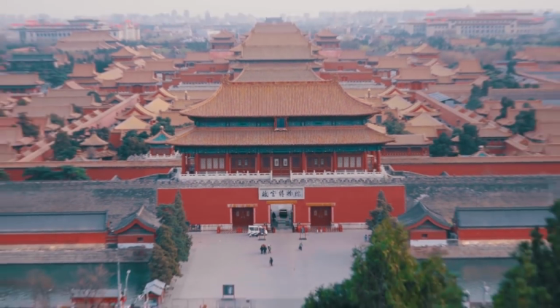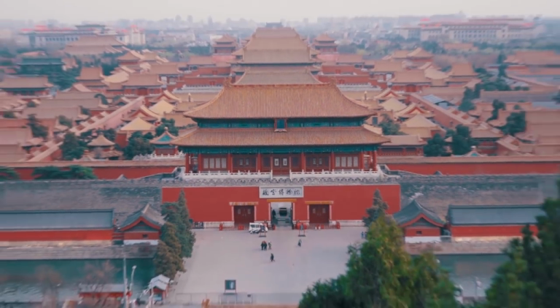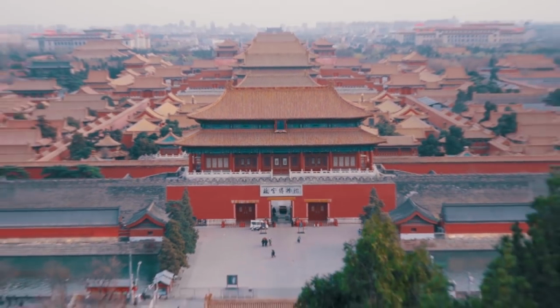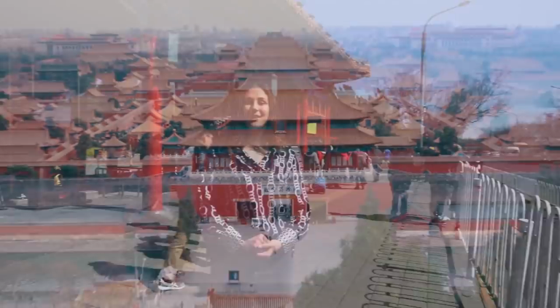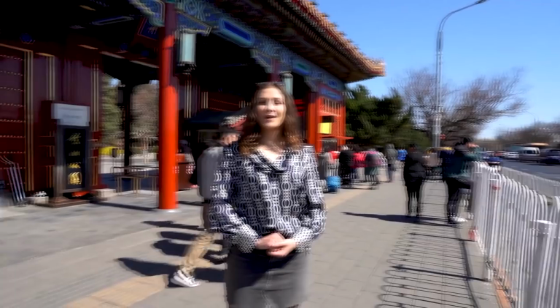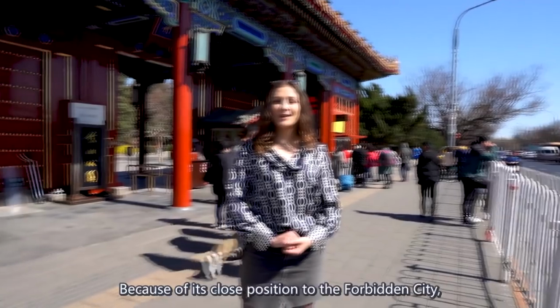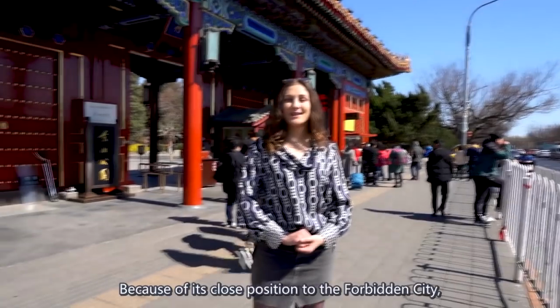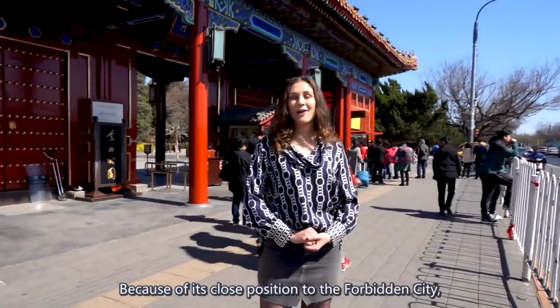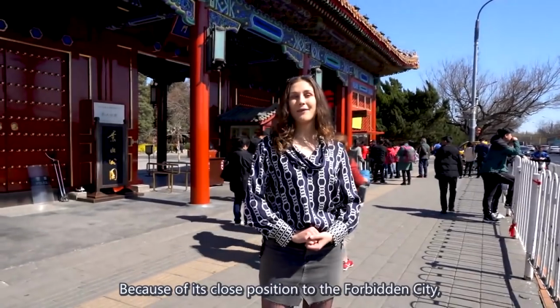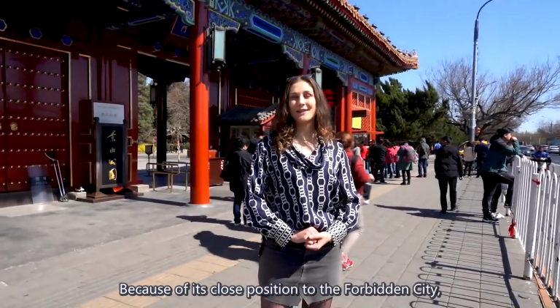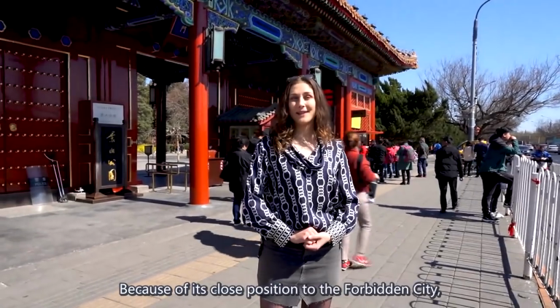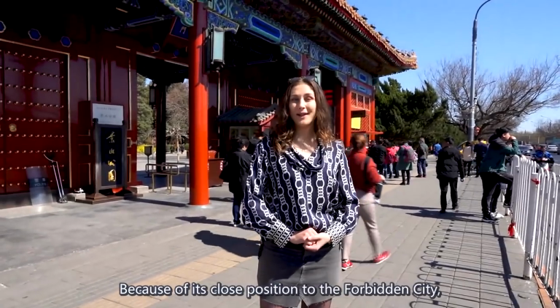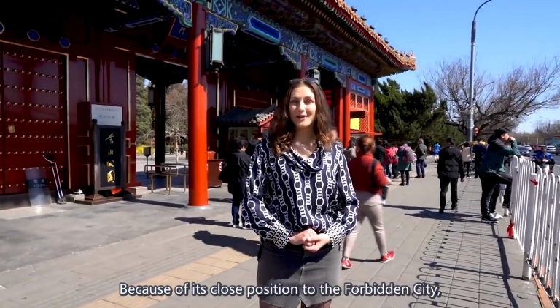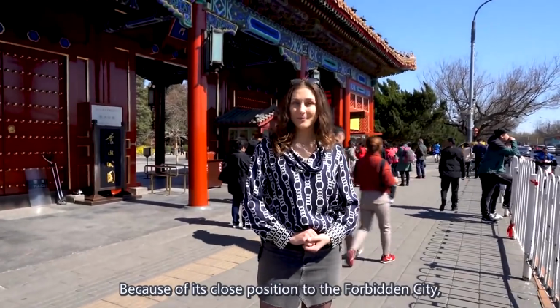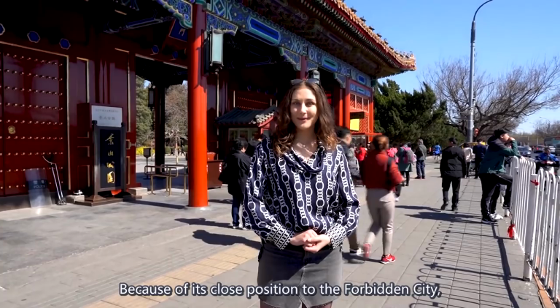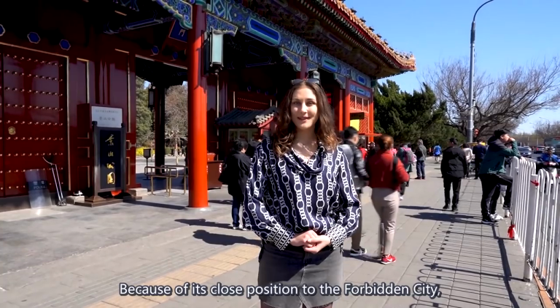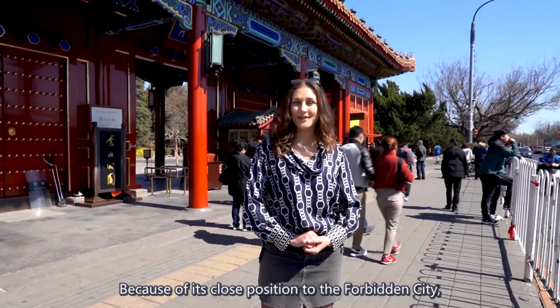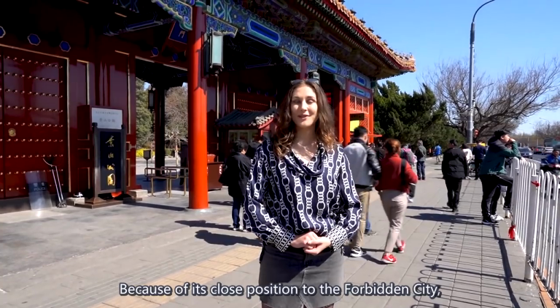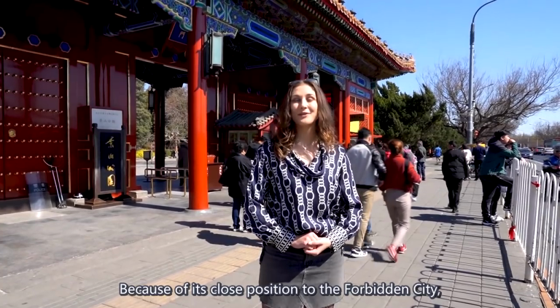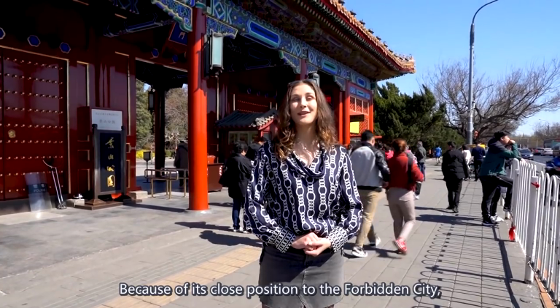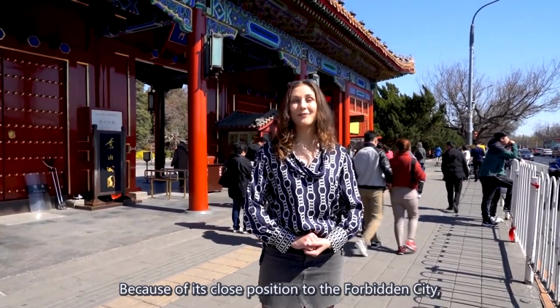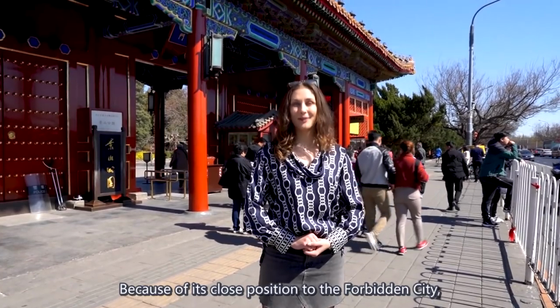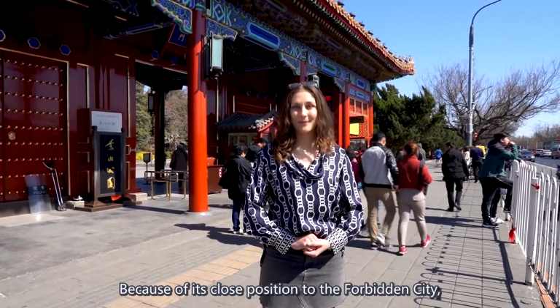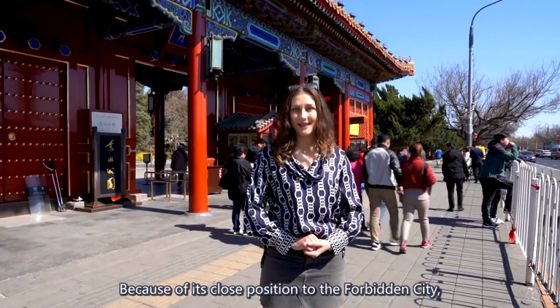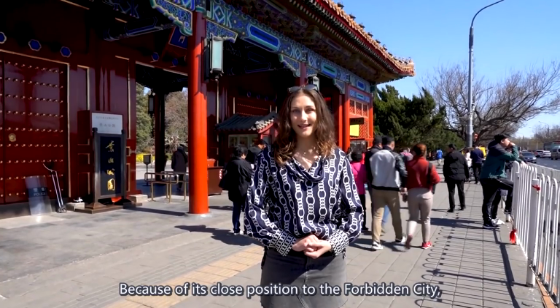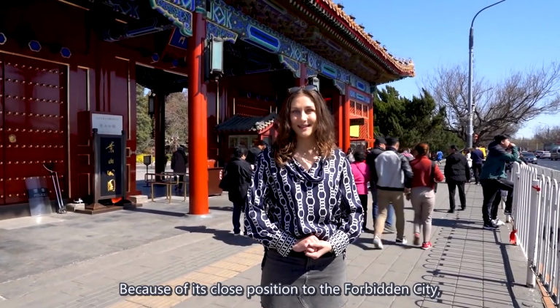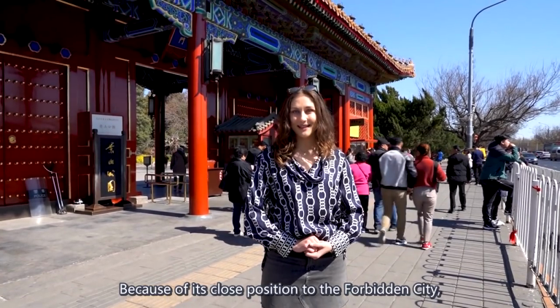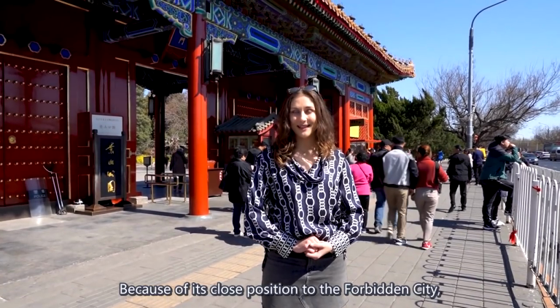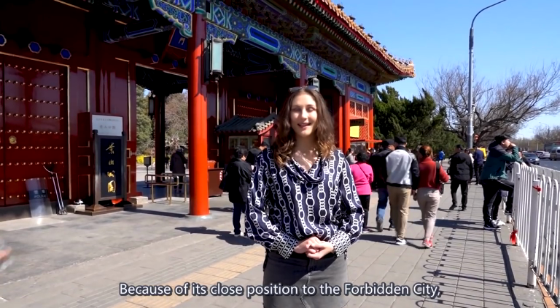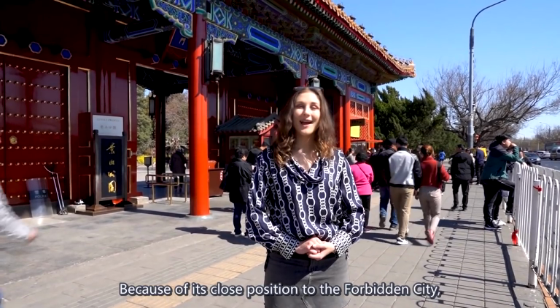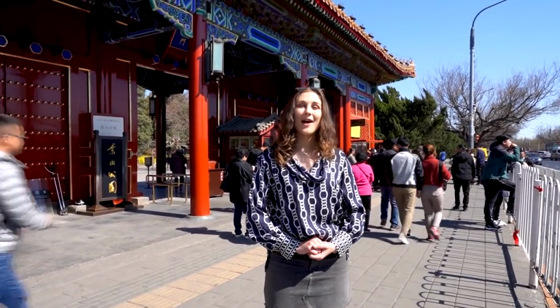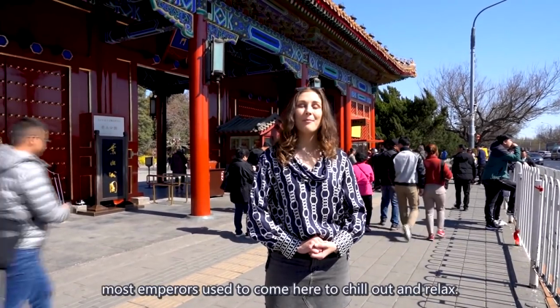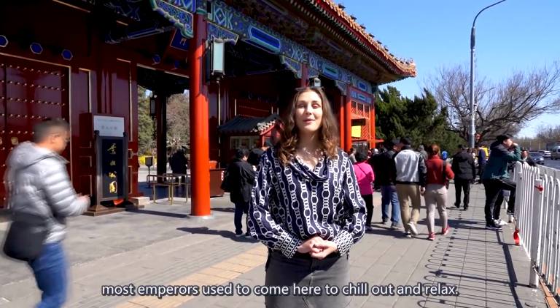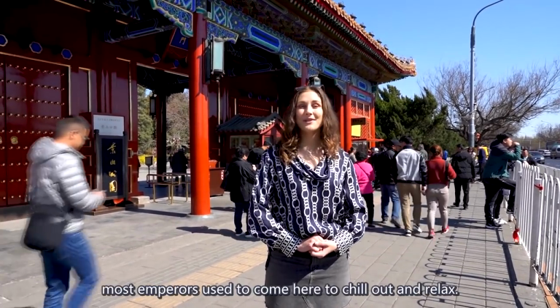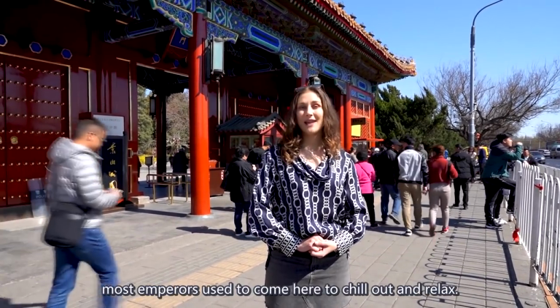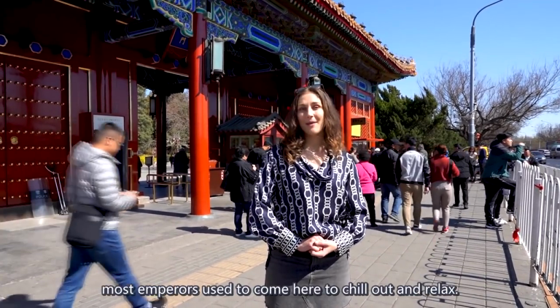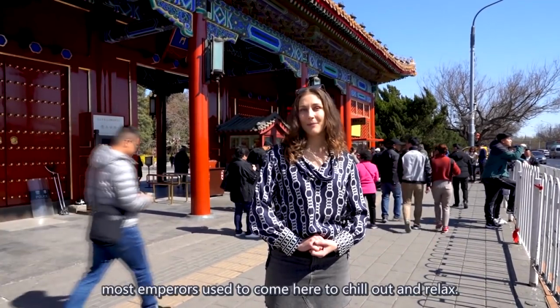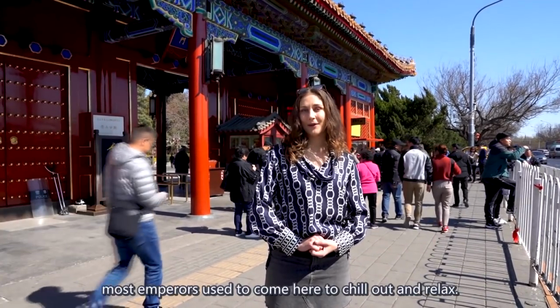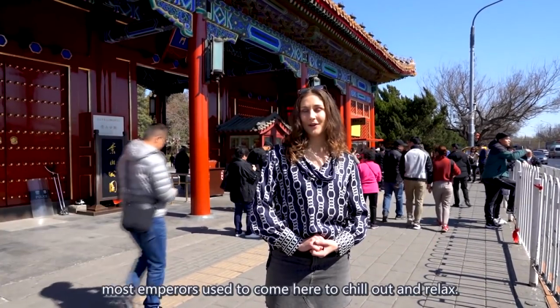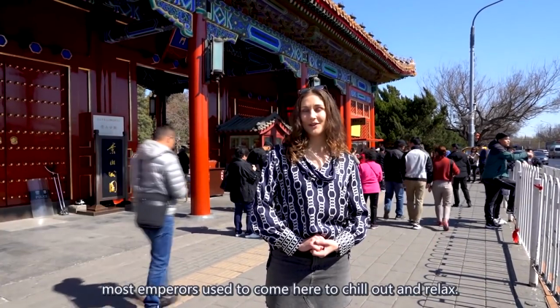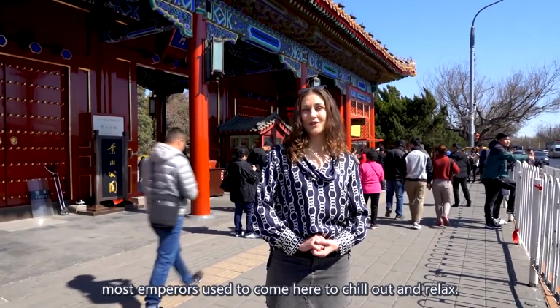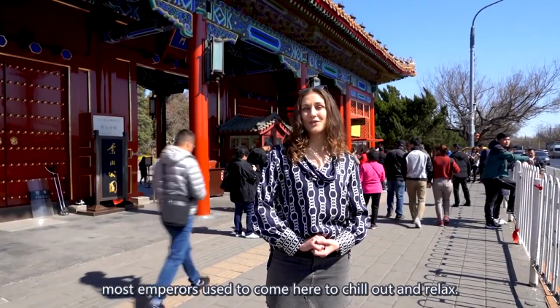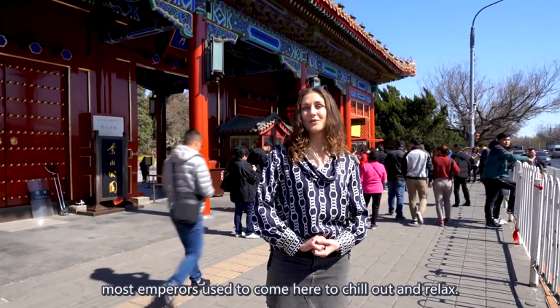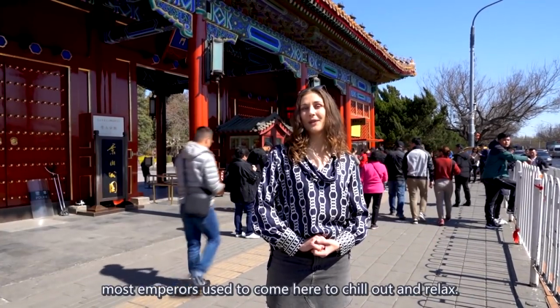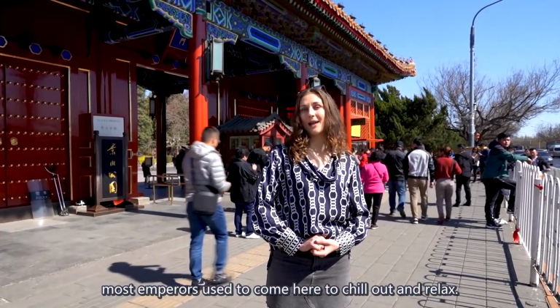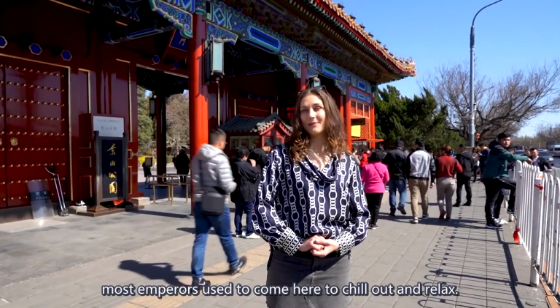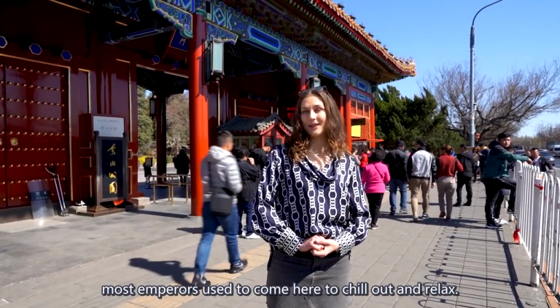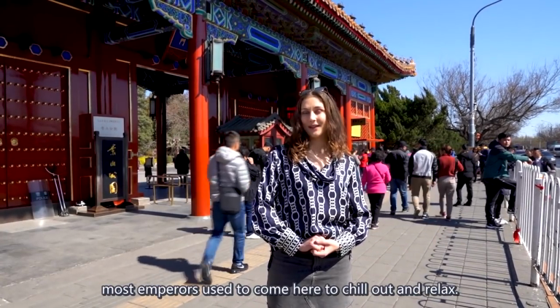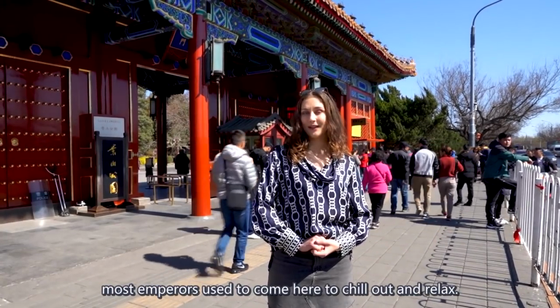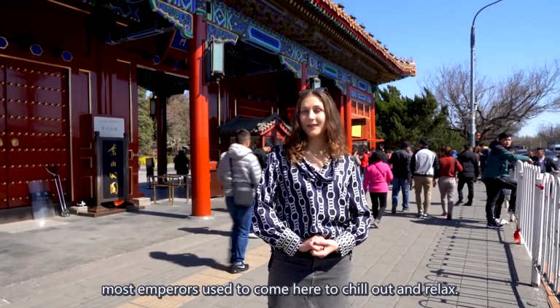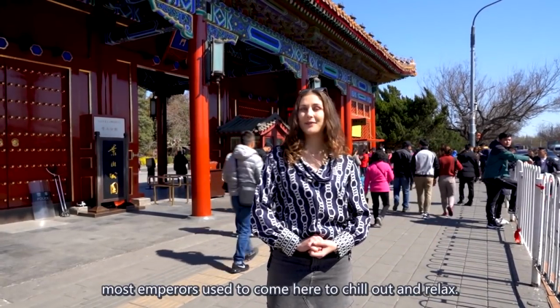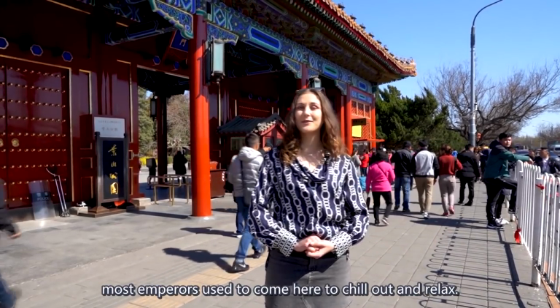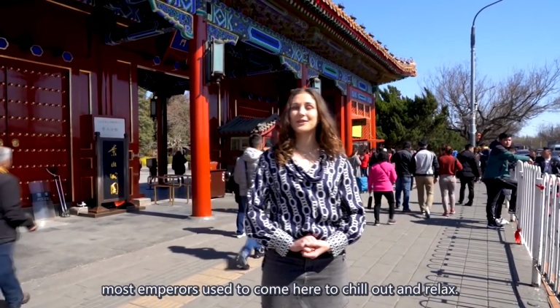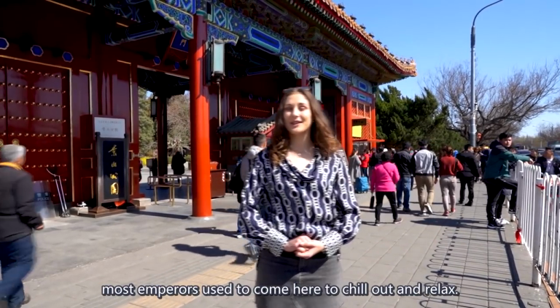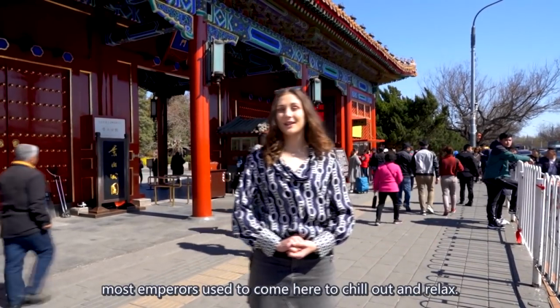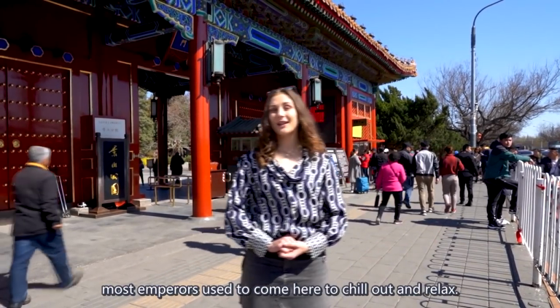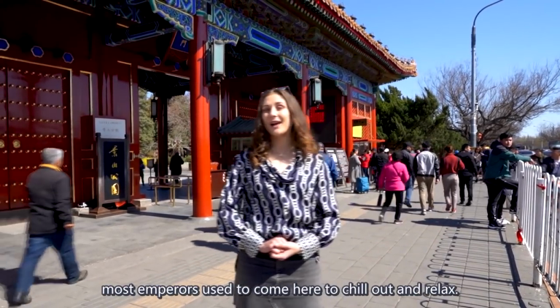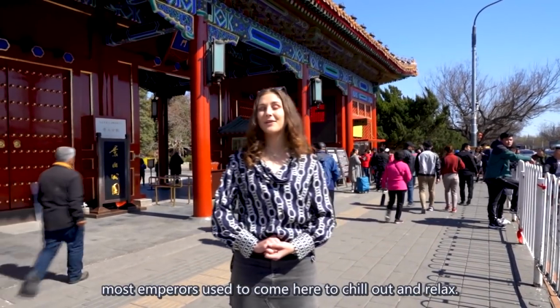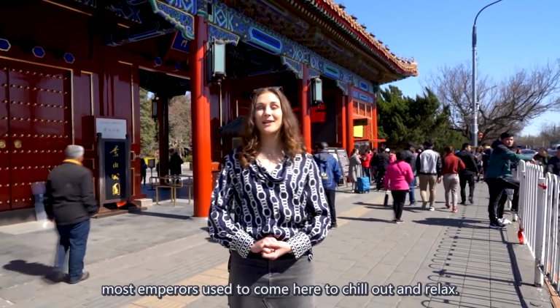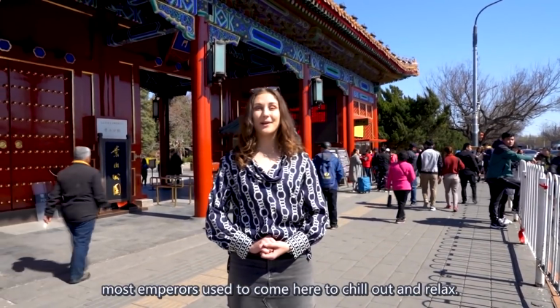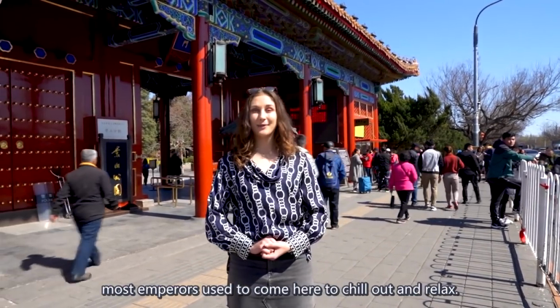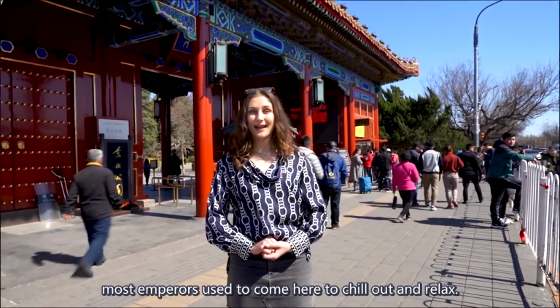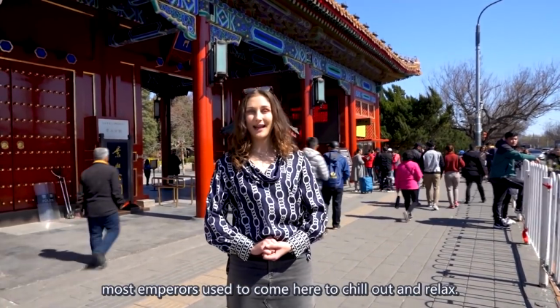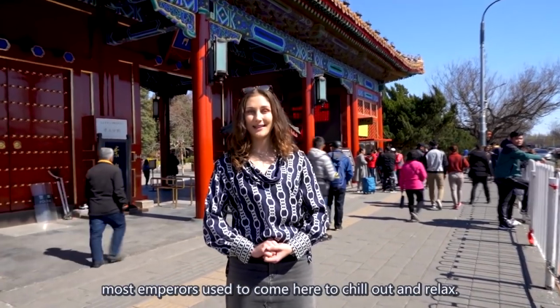Because of its close position to the Forbidden City, most emperors used to come here to chill out and relax.